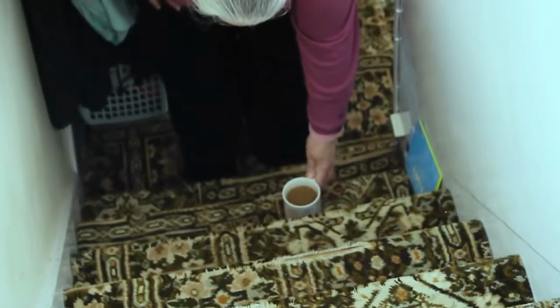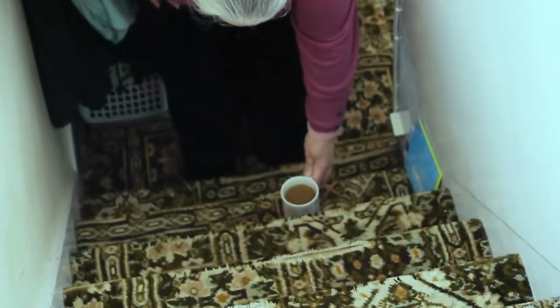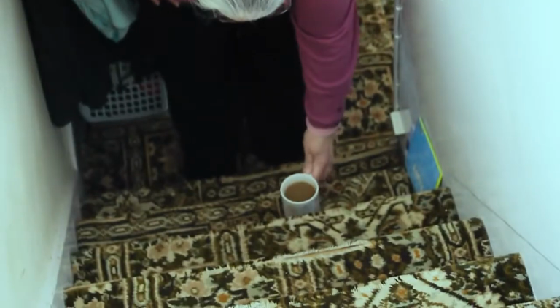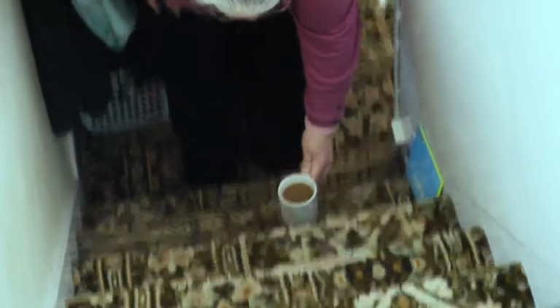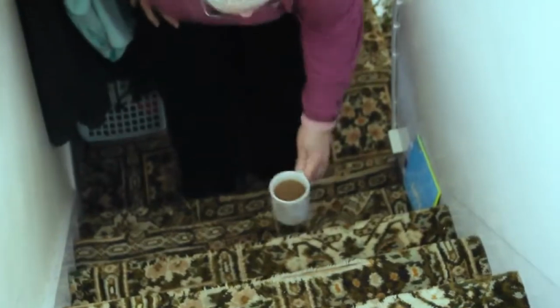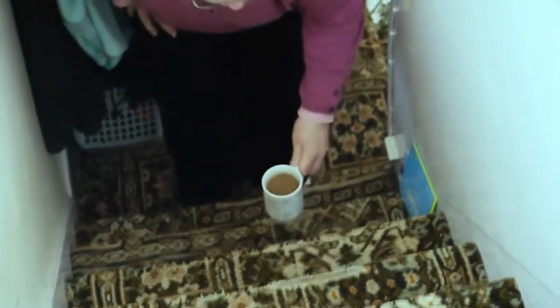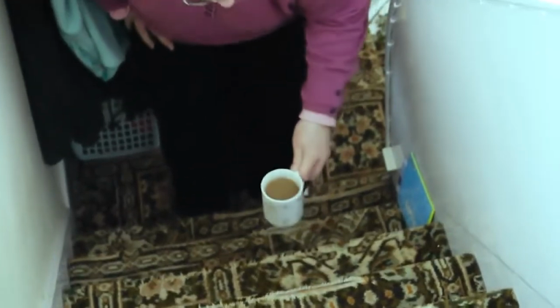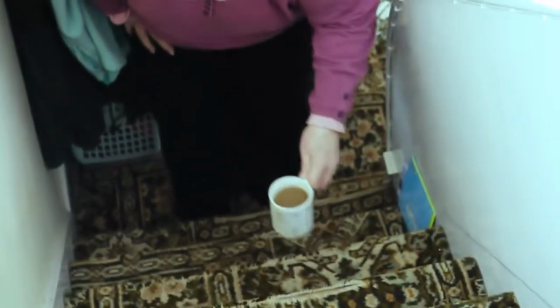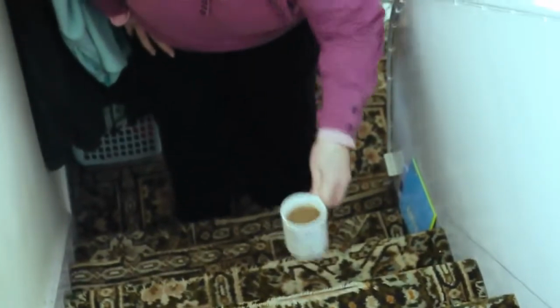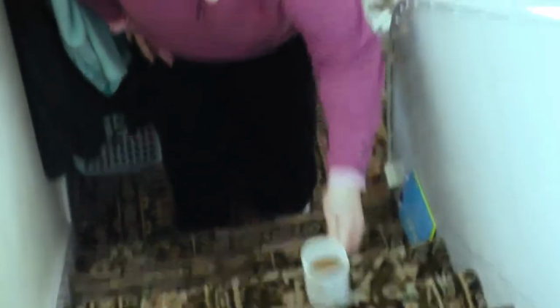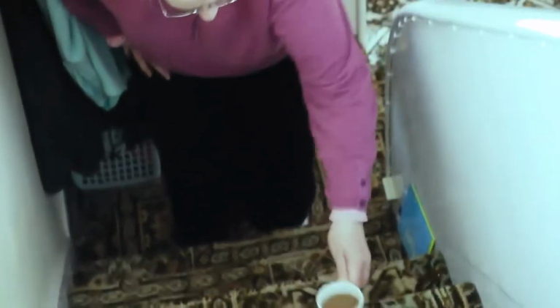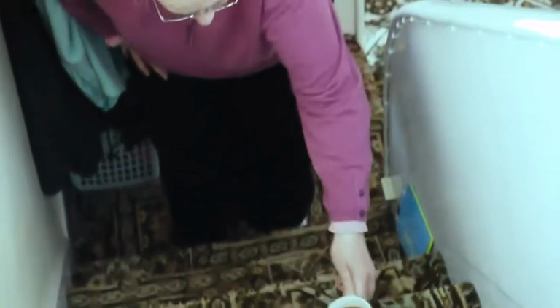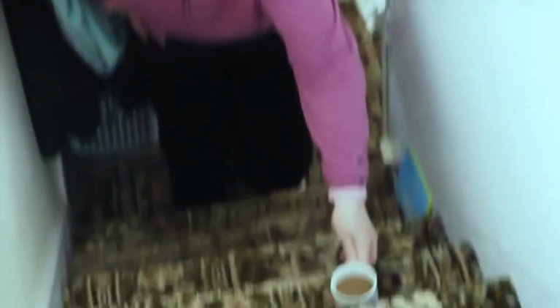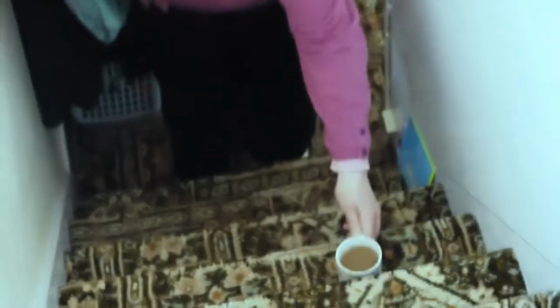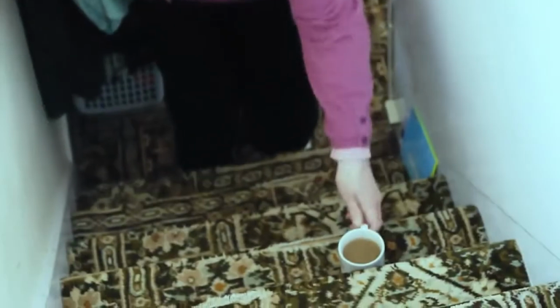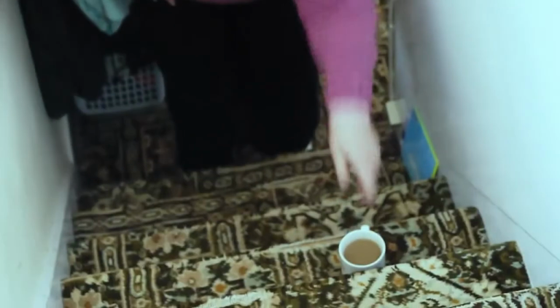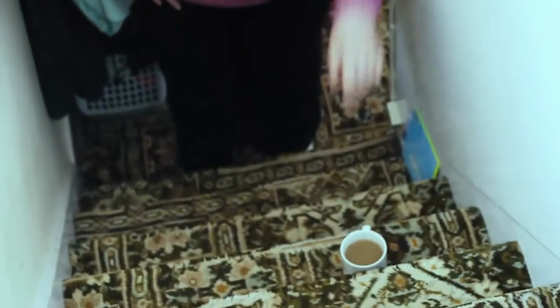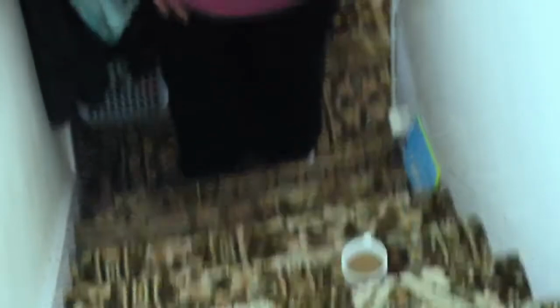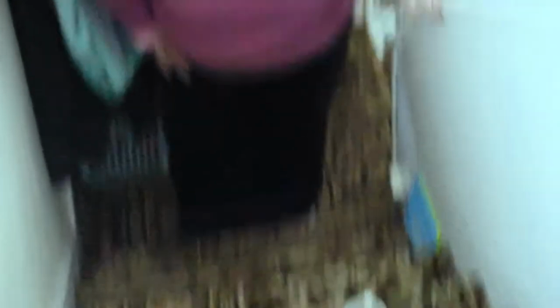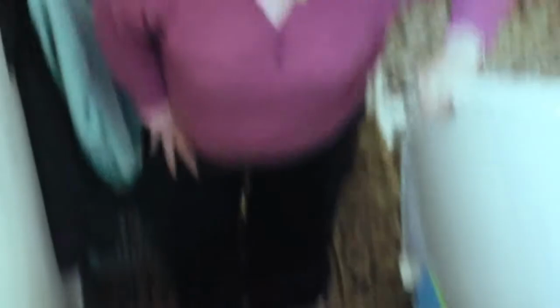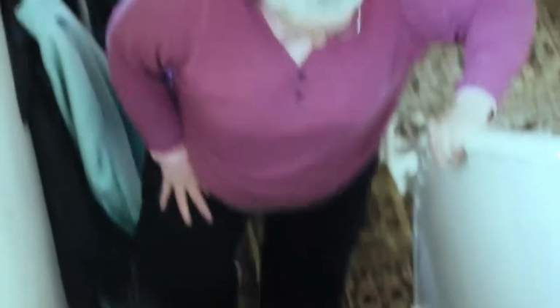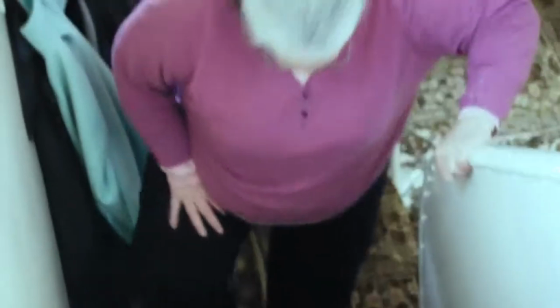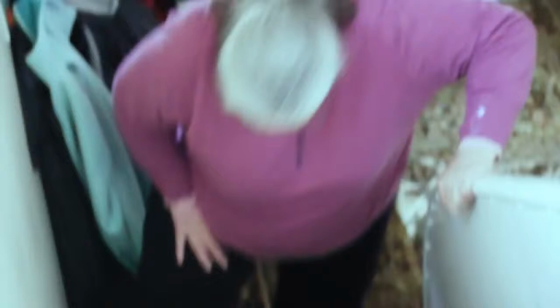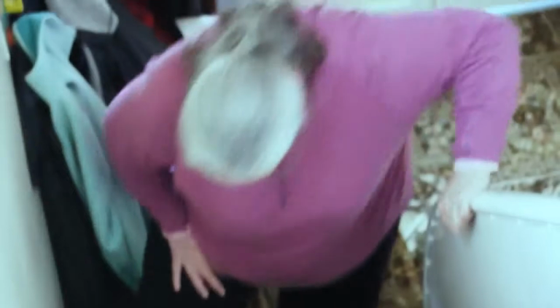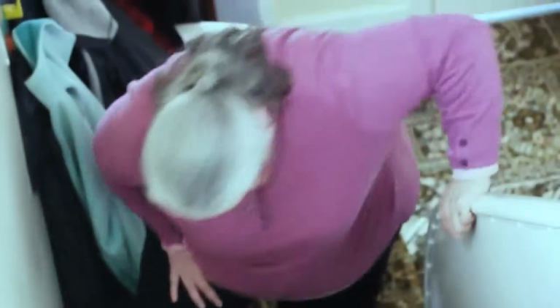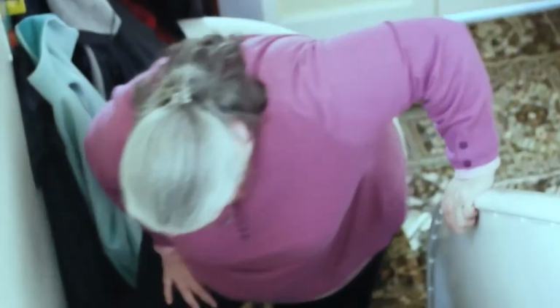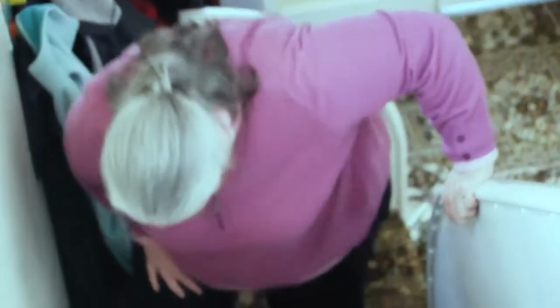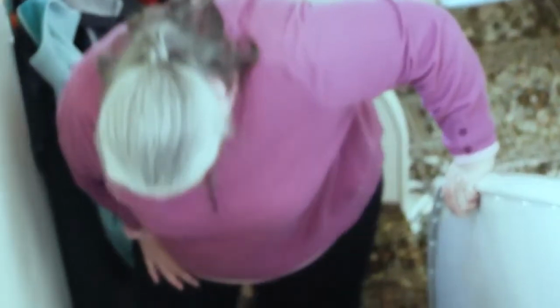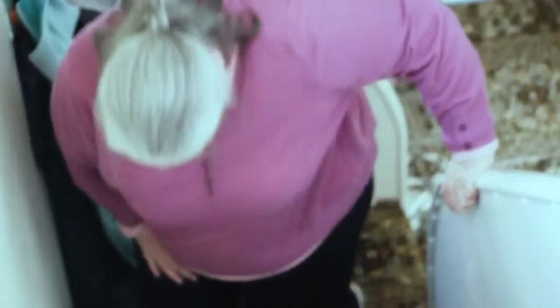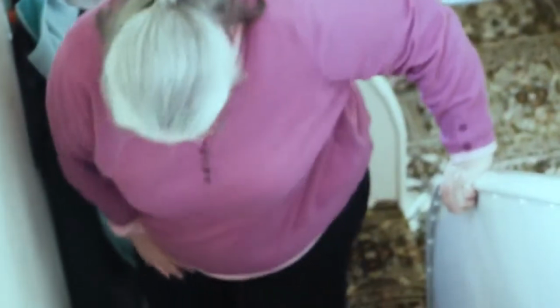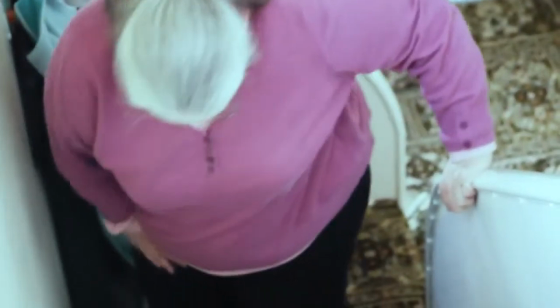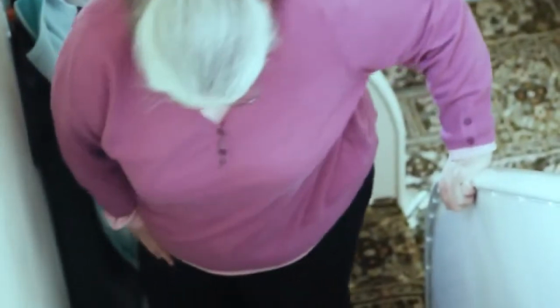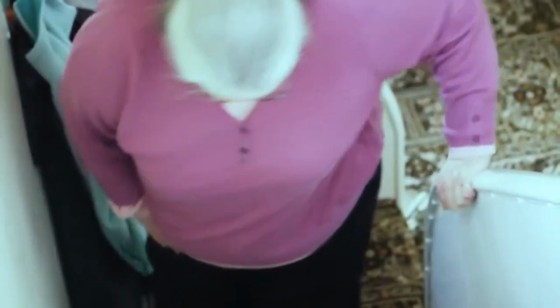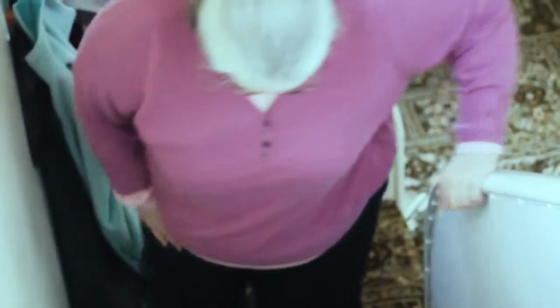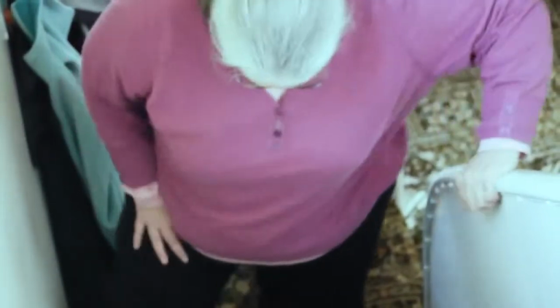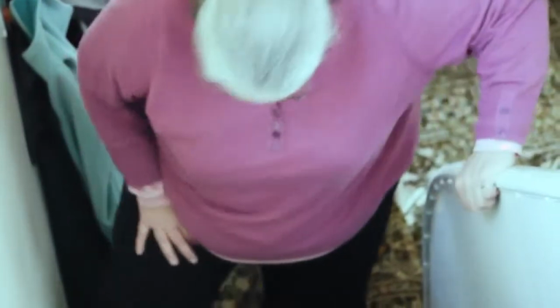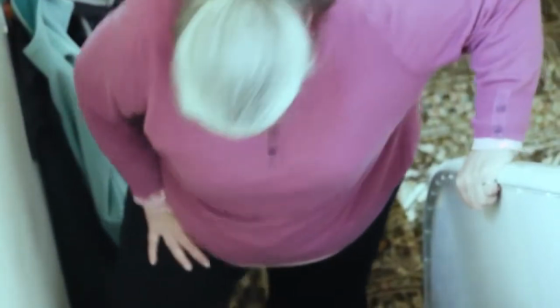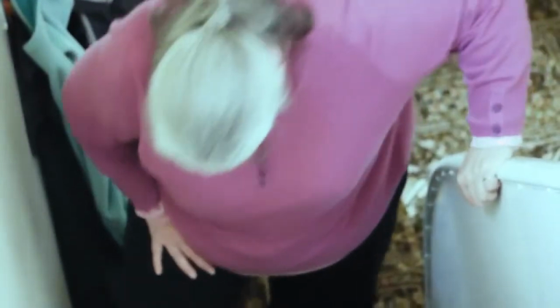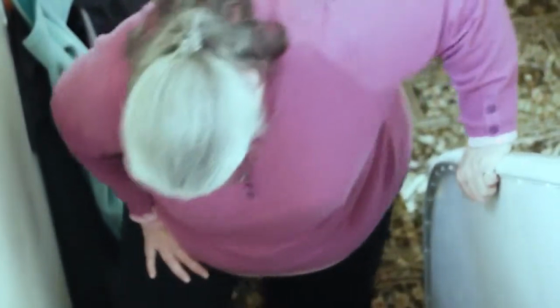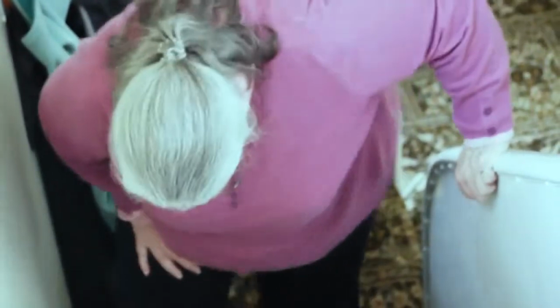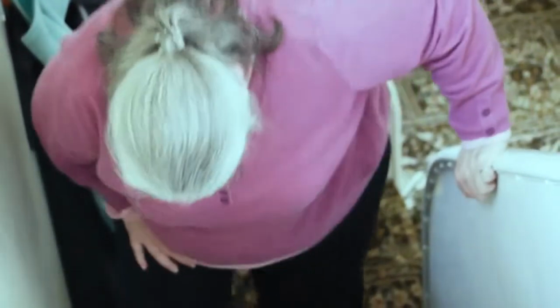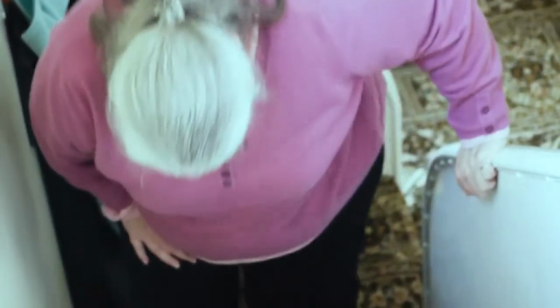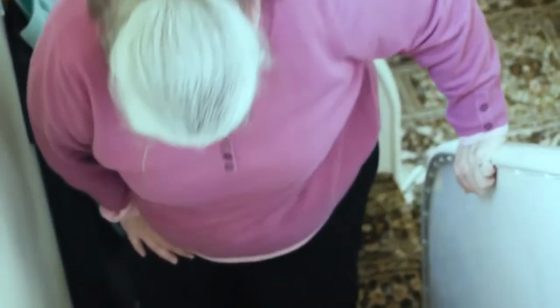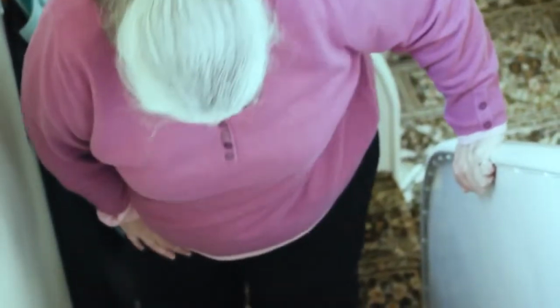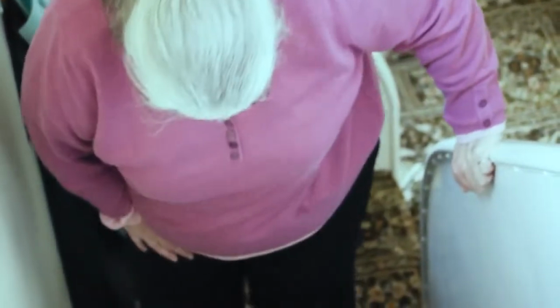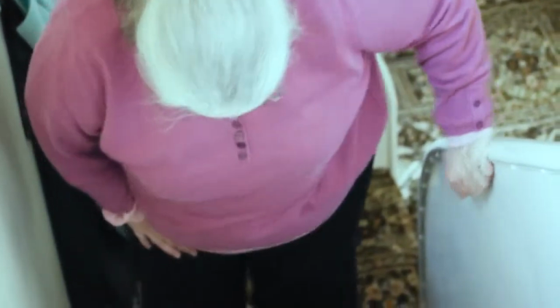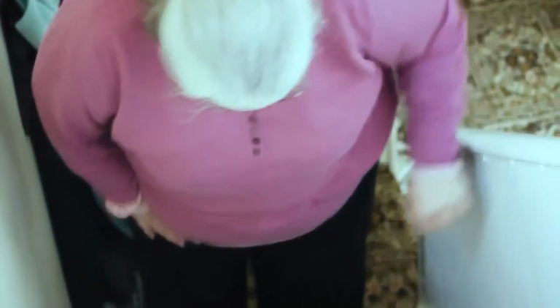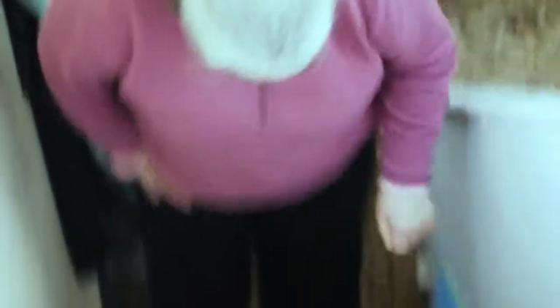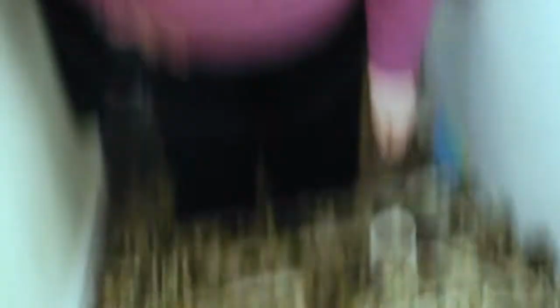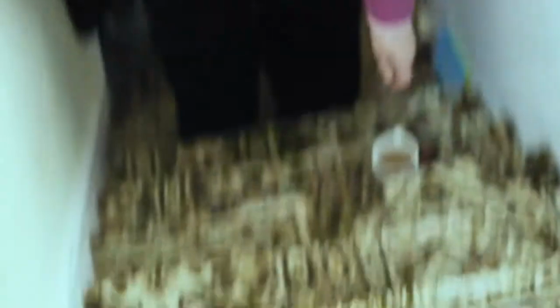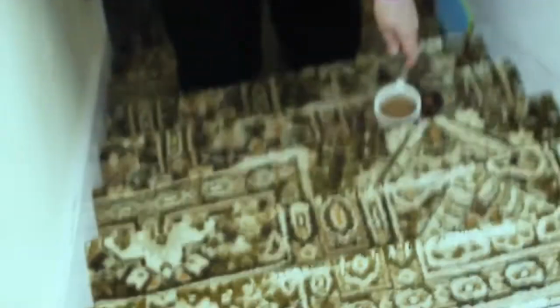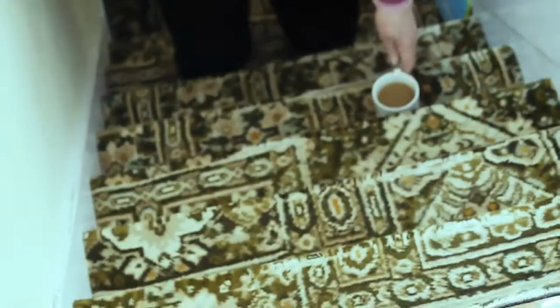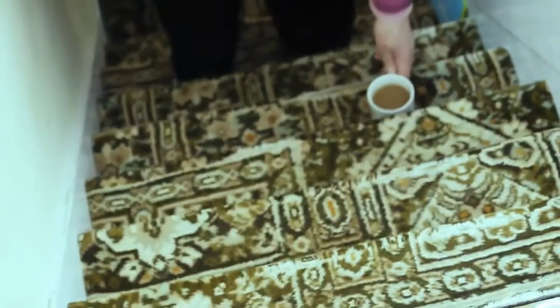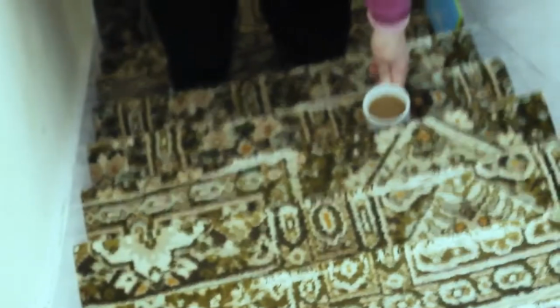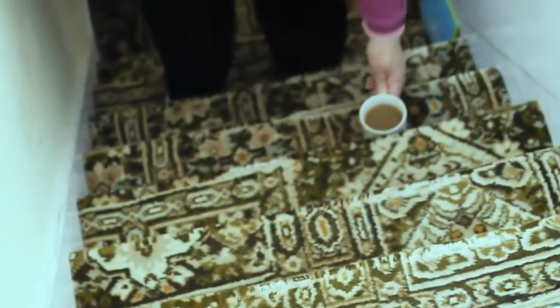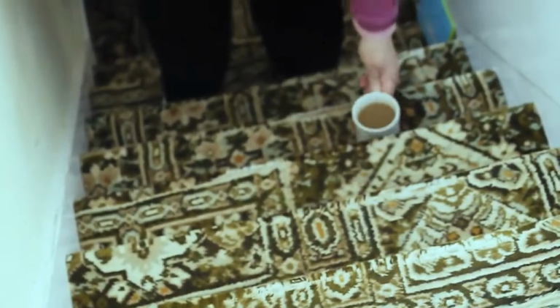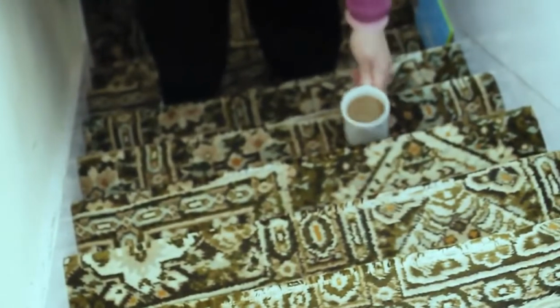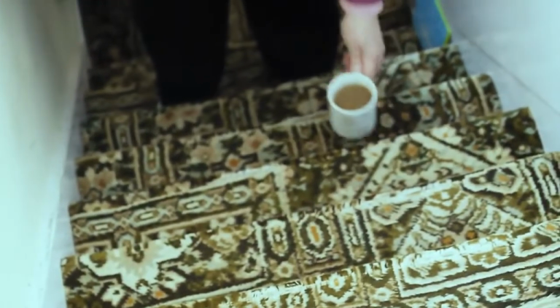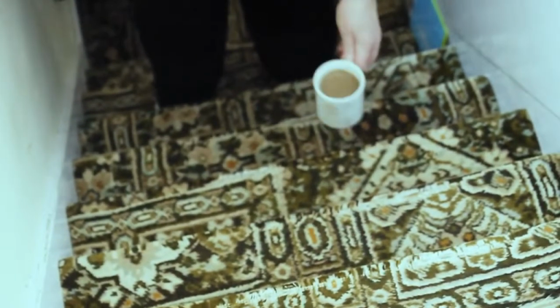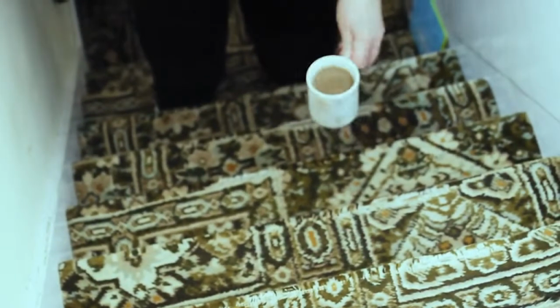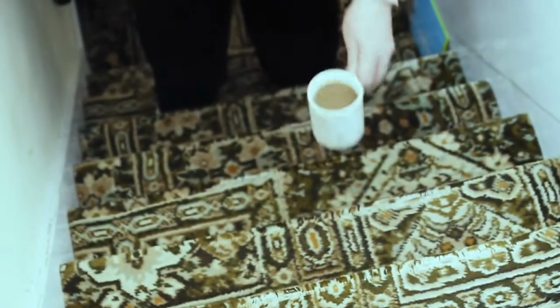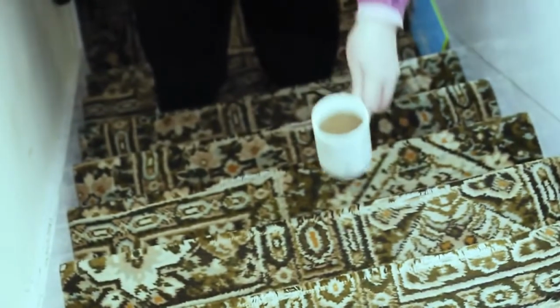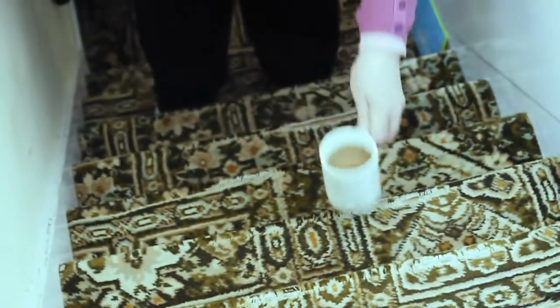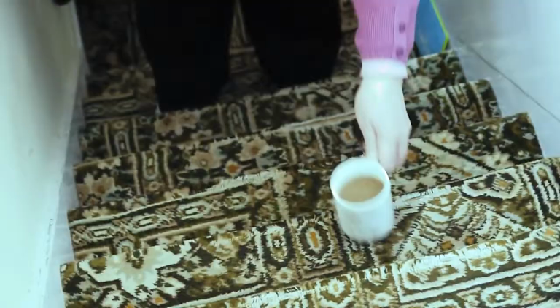Normally when I take the coffee upstairs, I'd put it ahead of me on the stair, then walk up to that stair, then put it on another stair ahead of me and walk up.